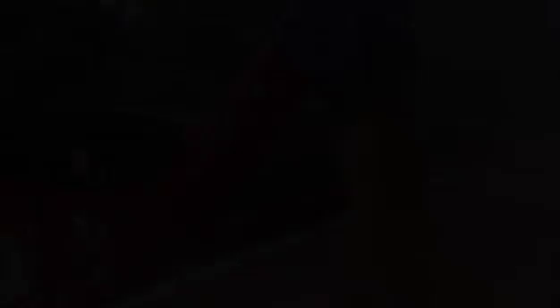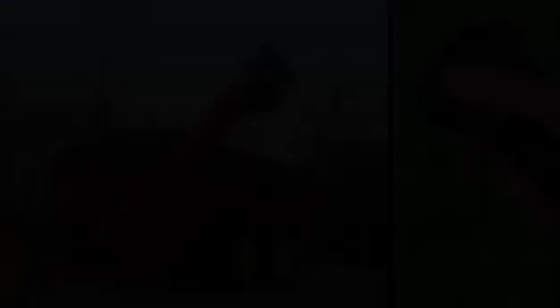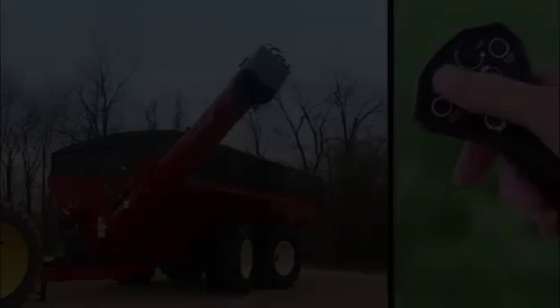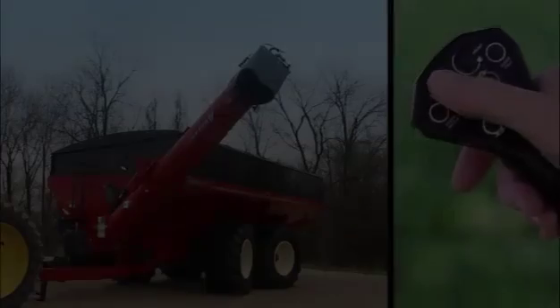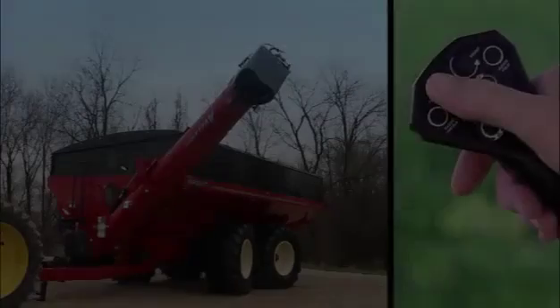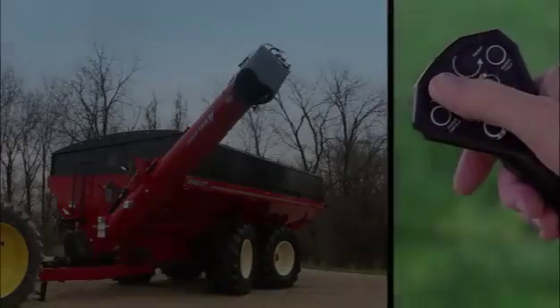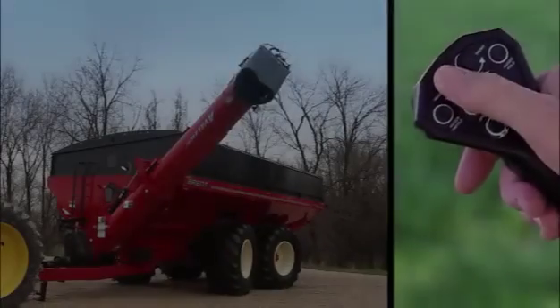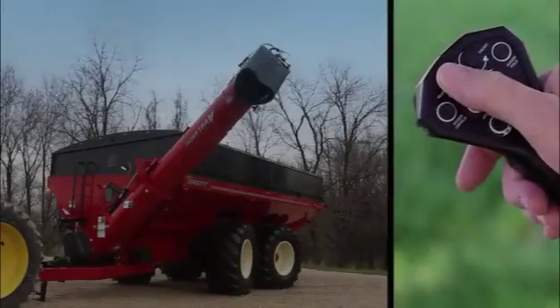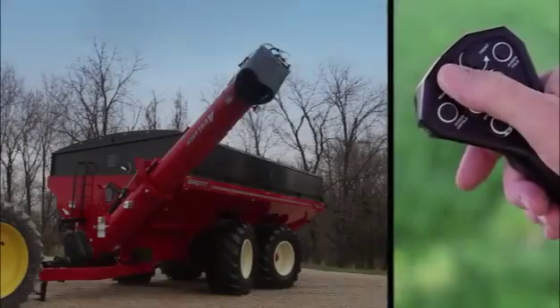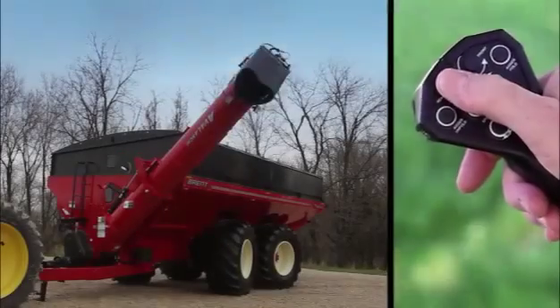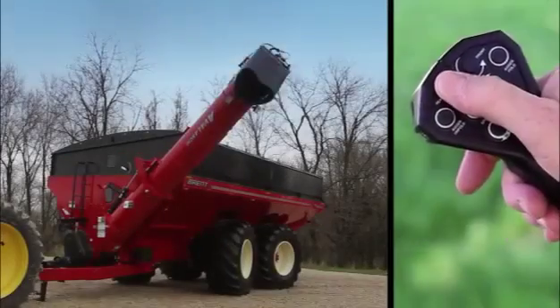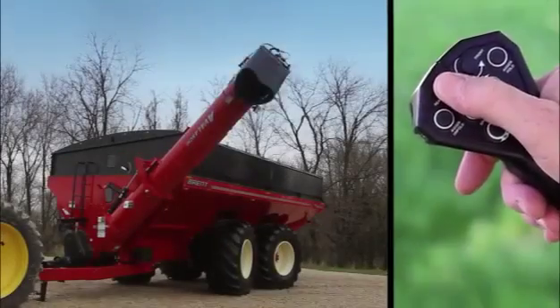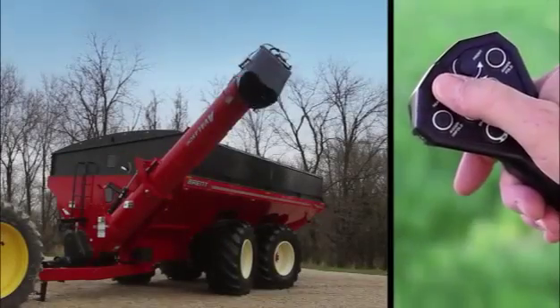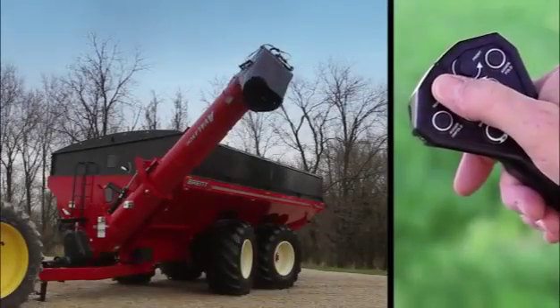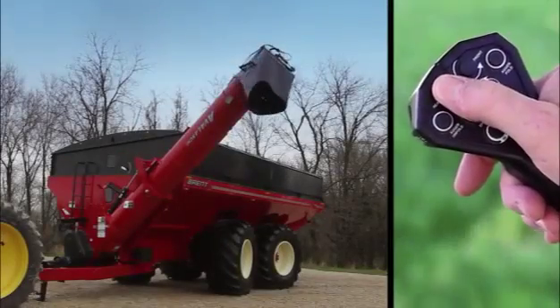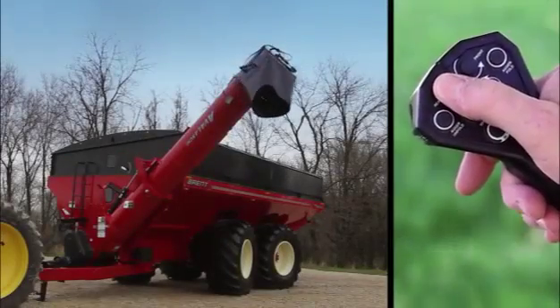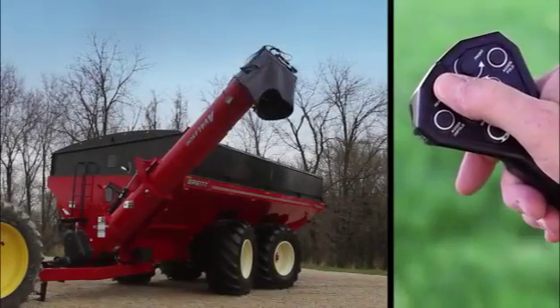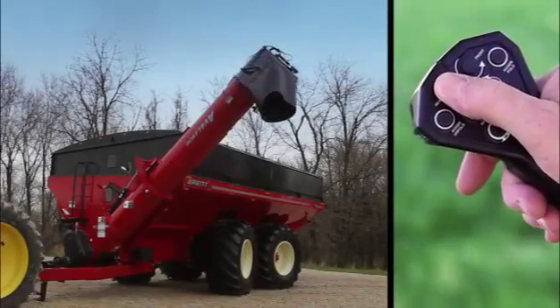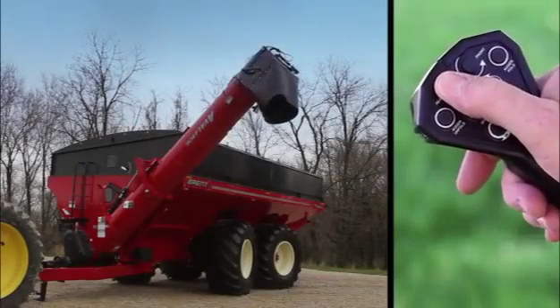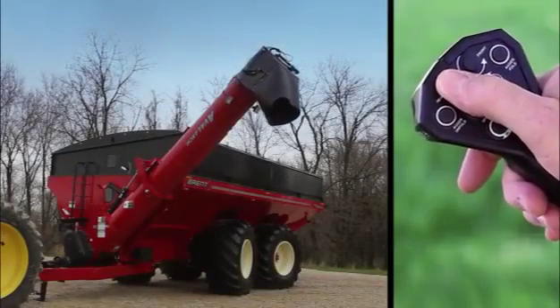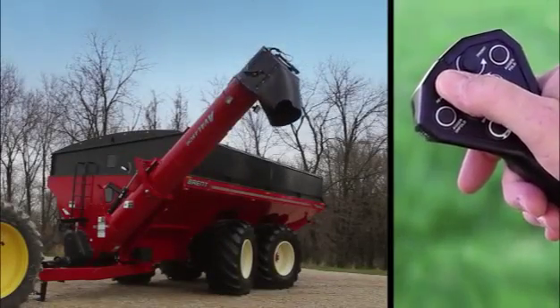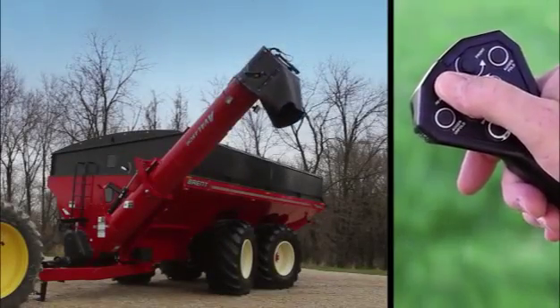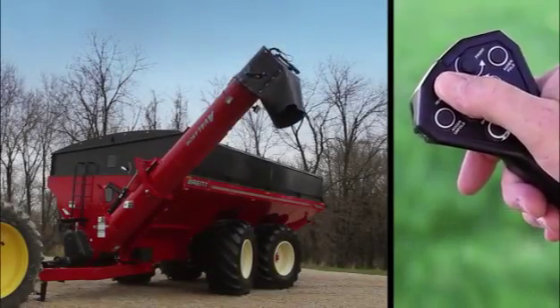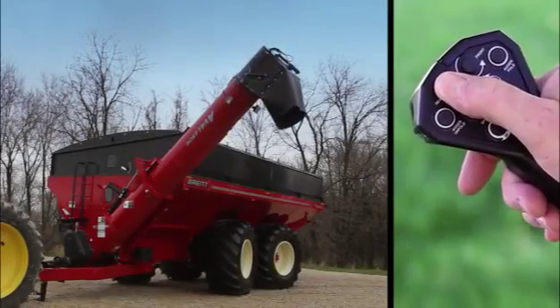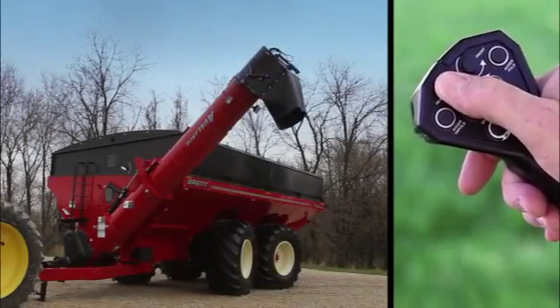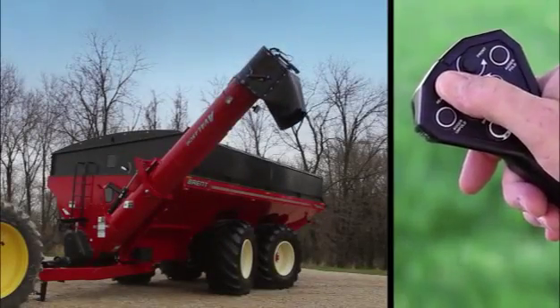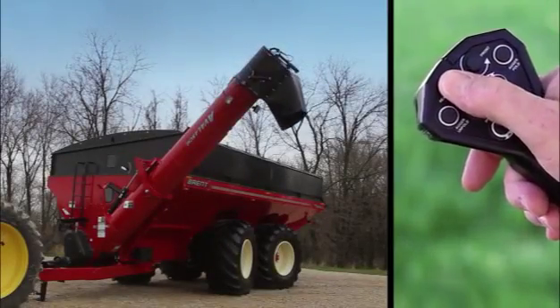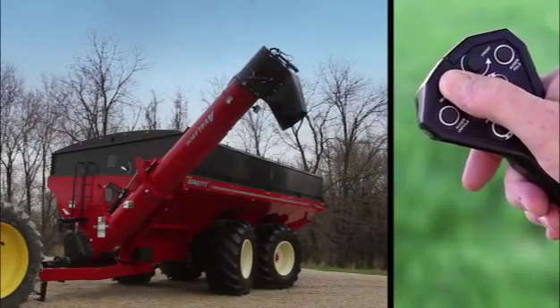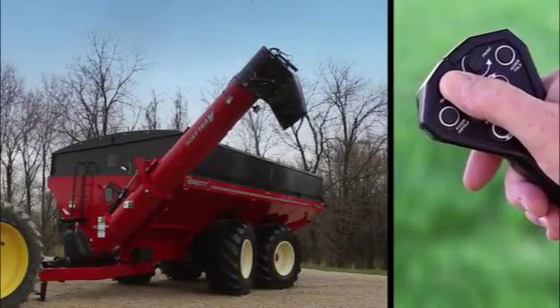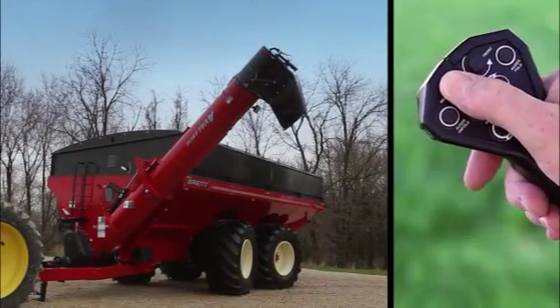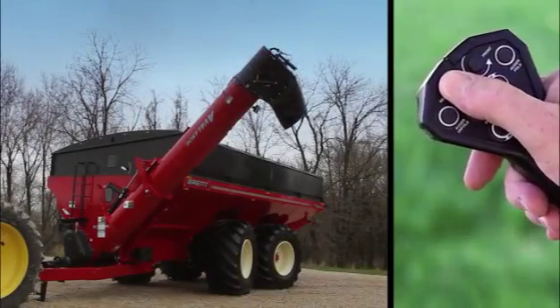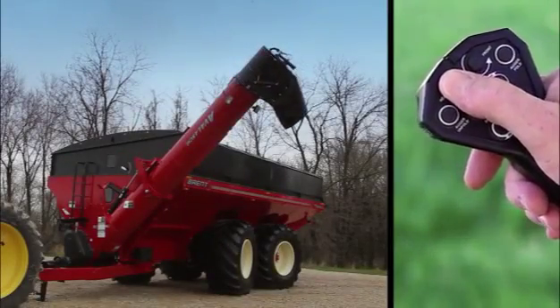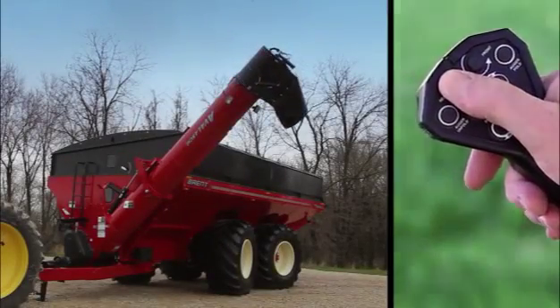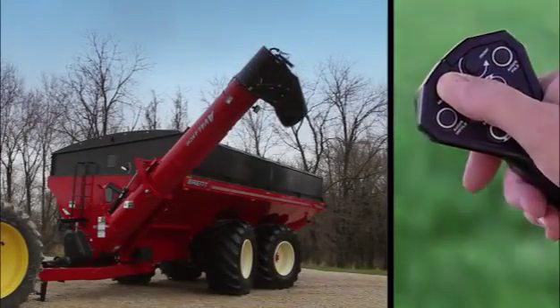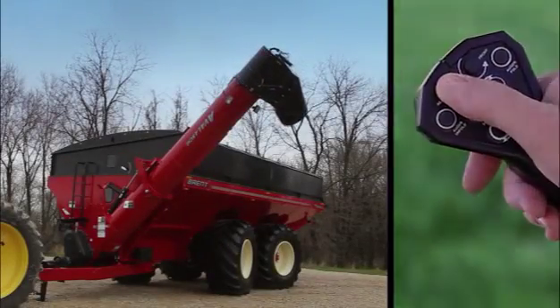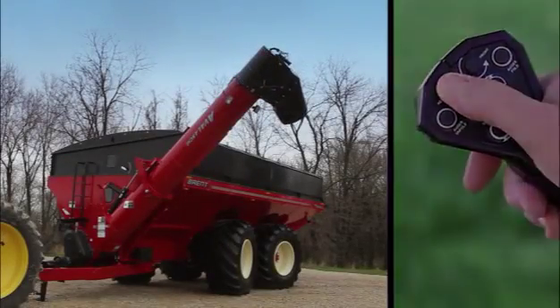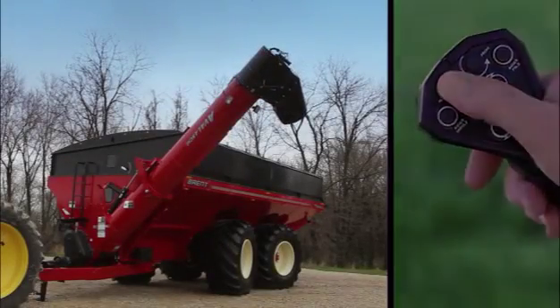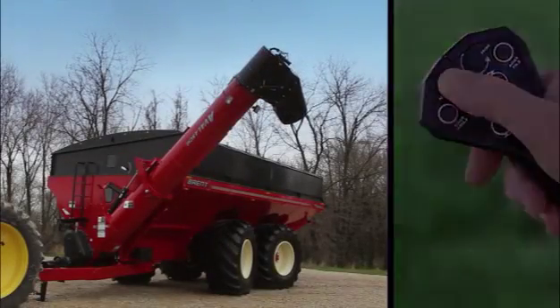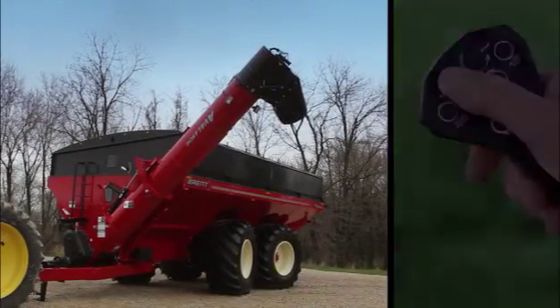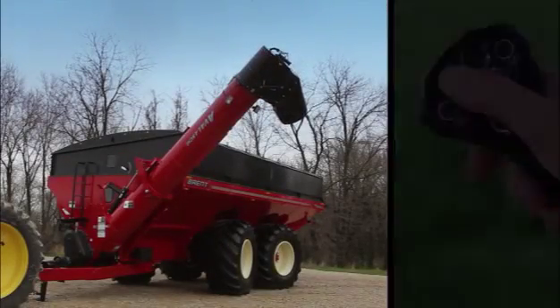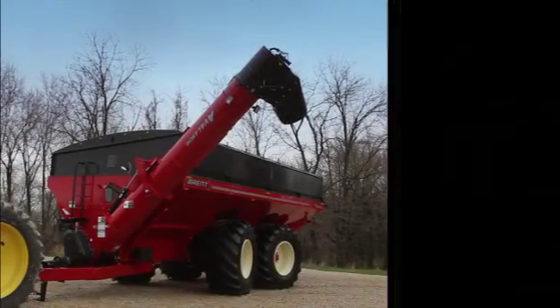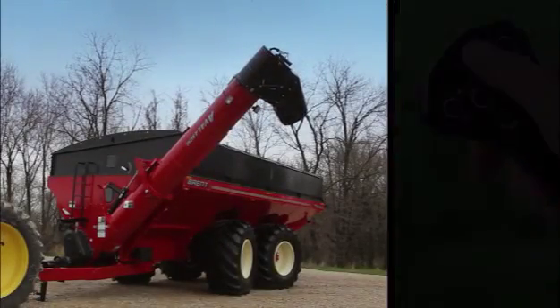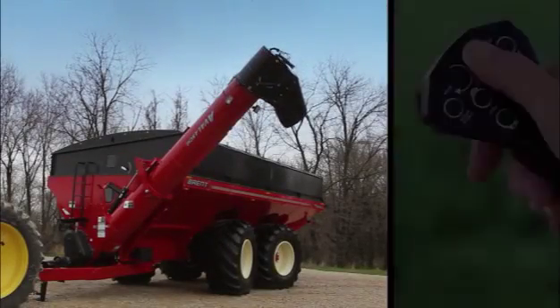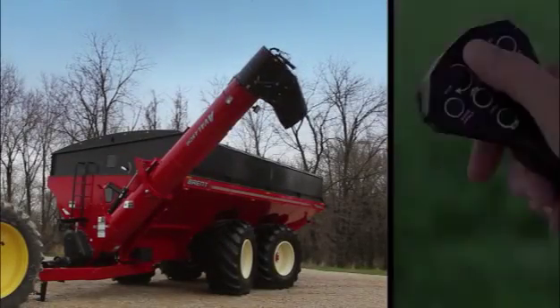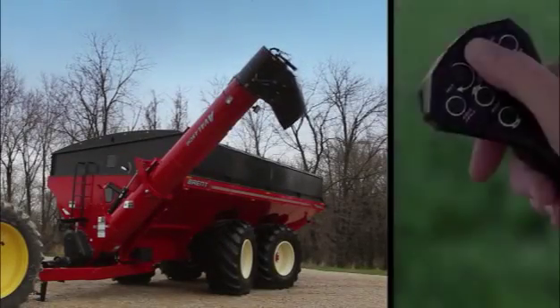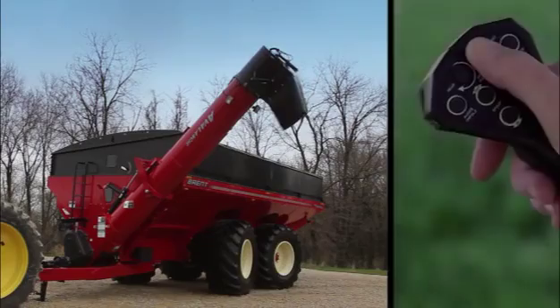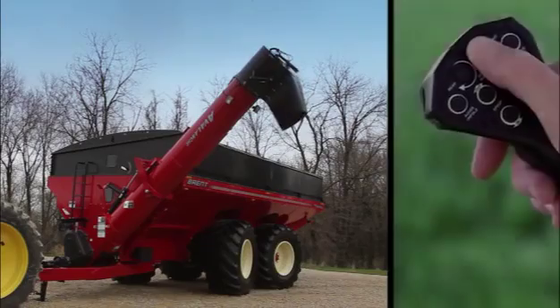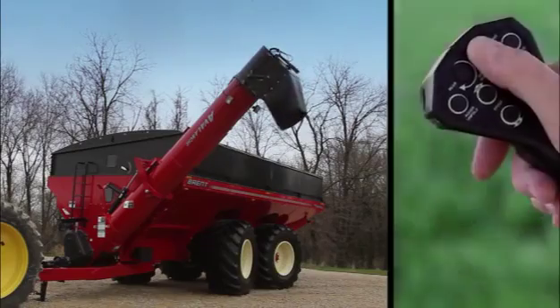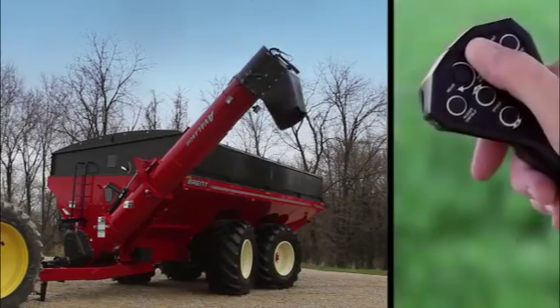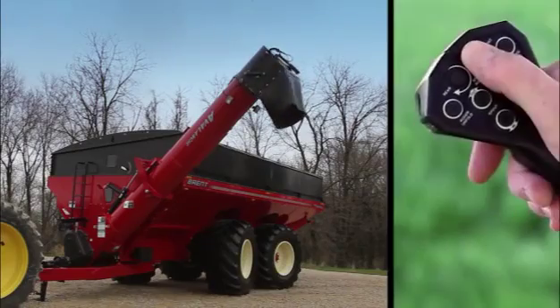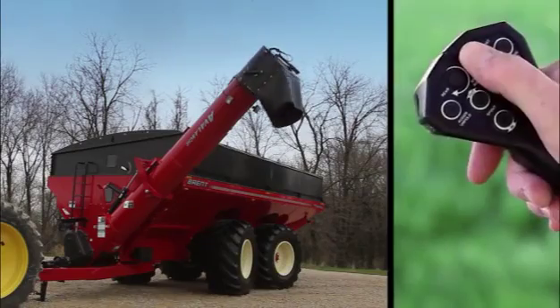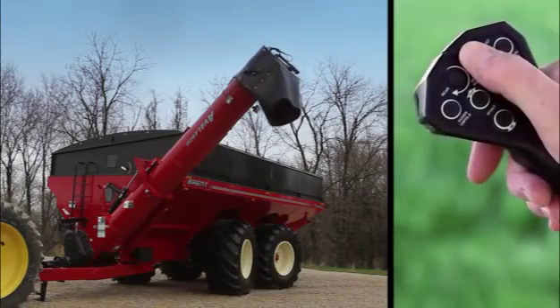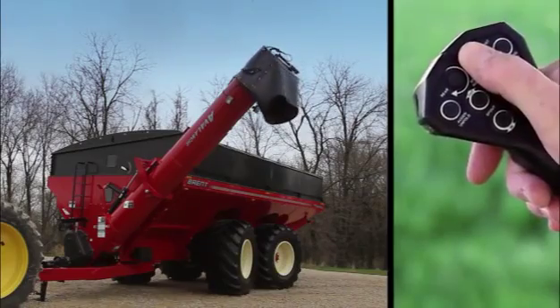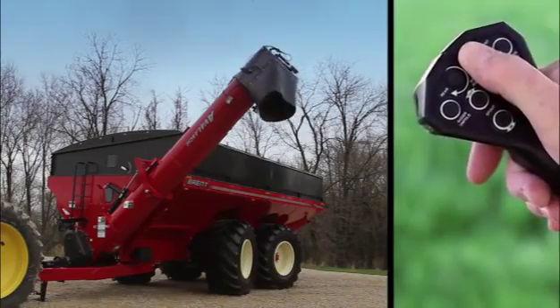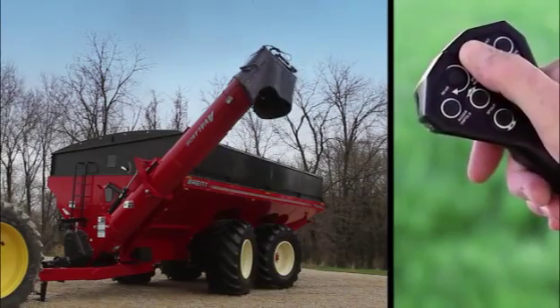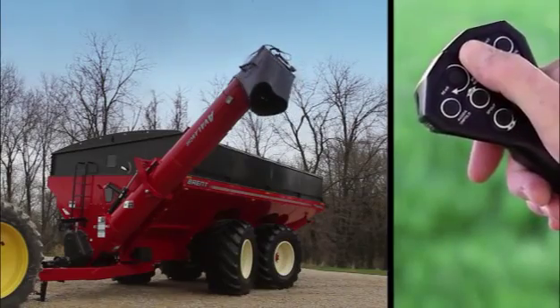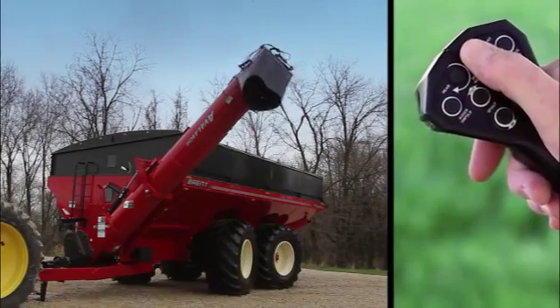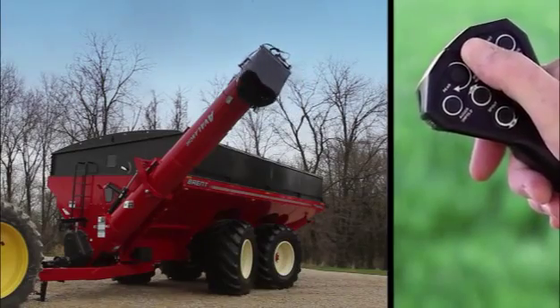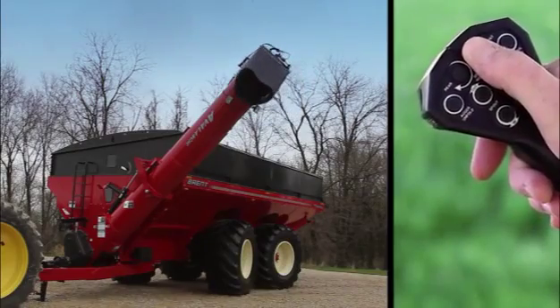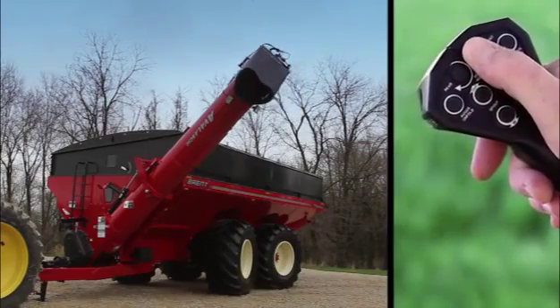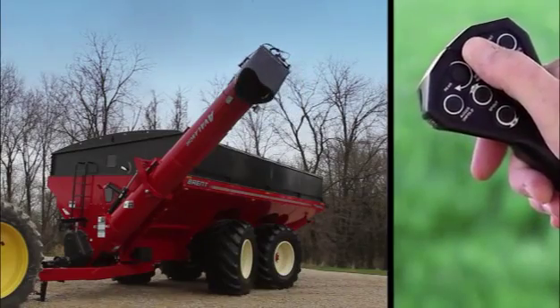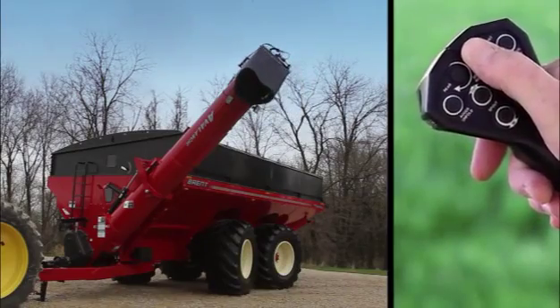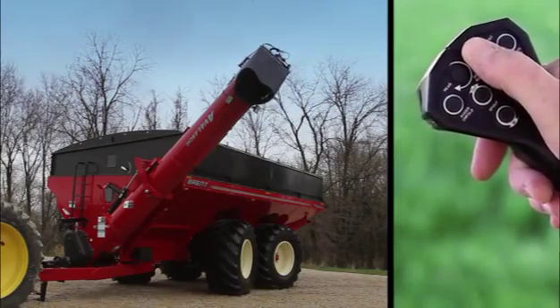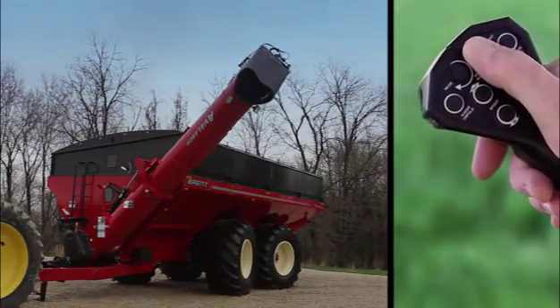To harness the capacity of the 24-inch unloading auger, a 5-function remote control is a standard feature.